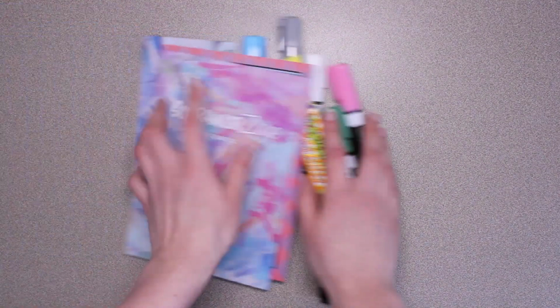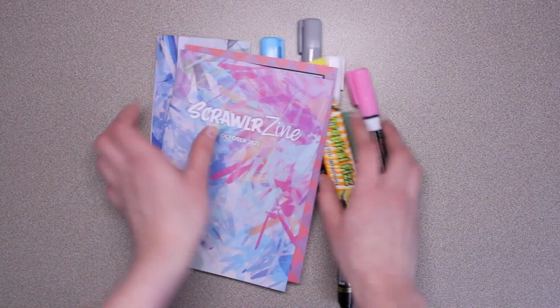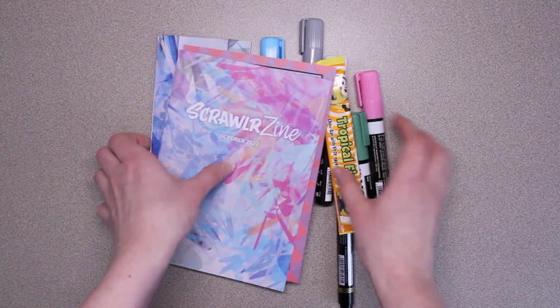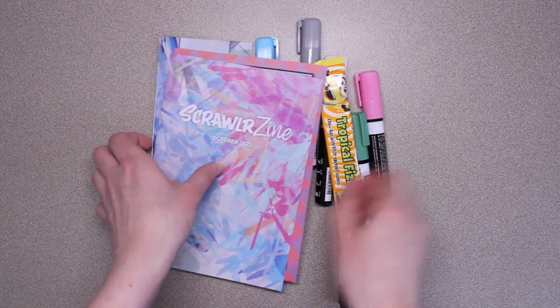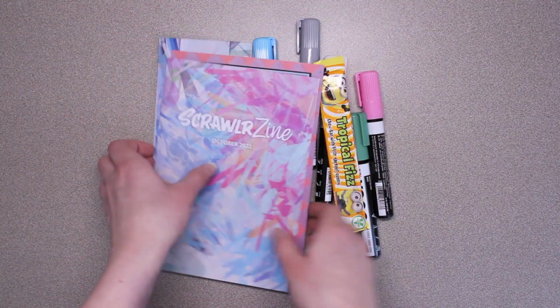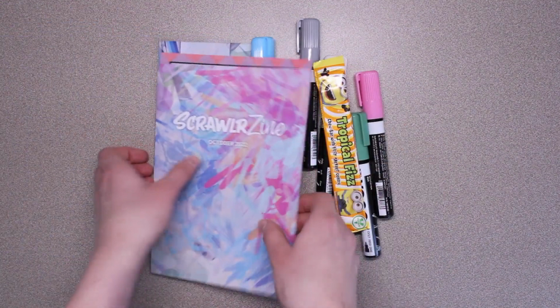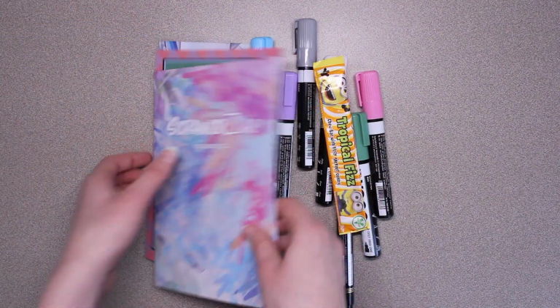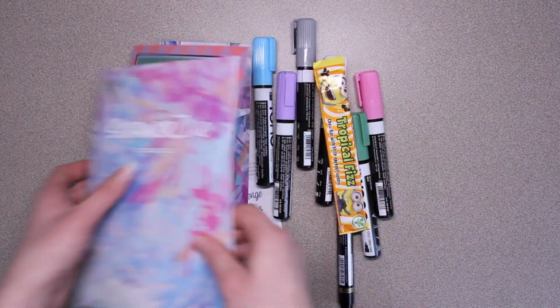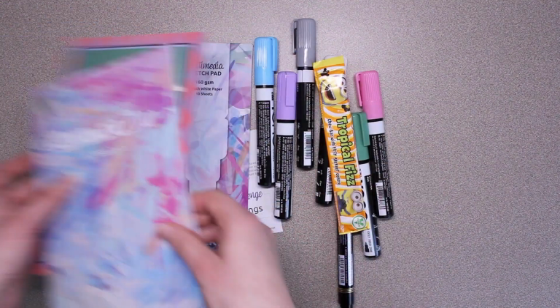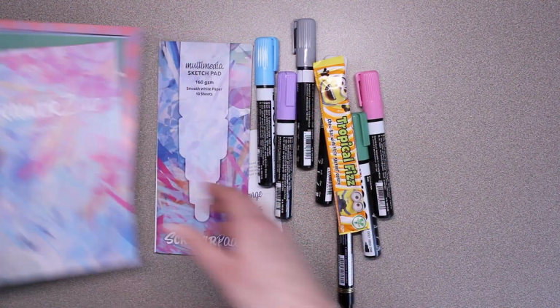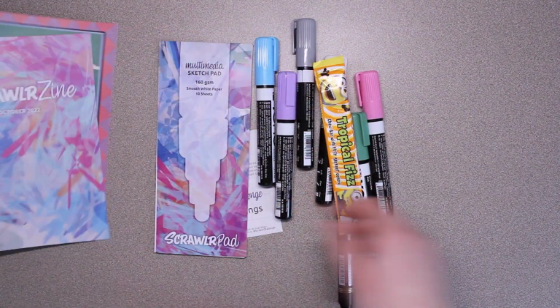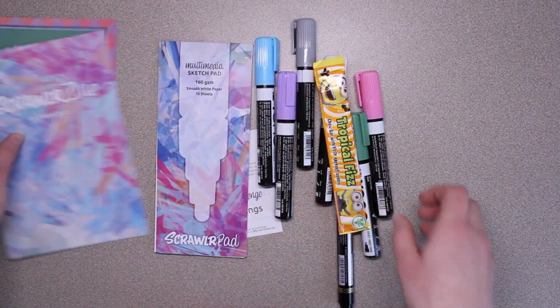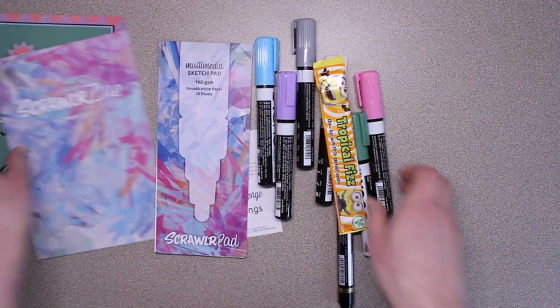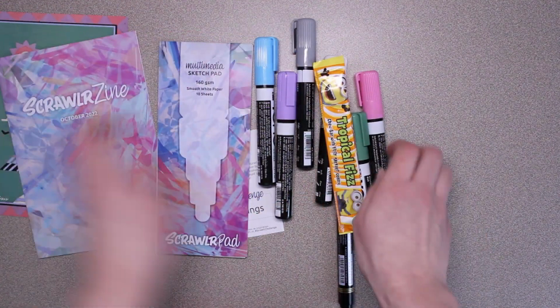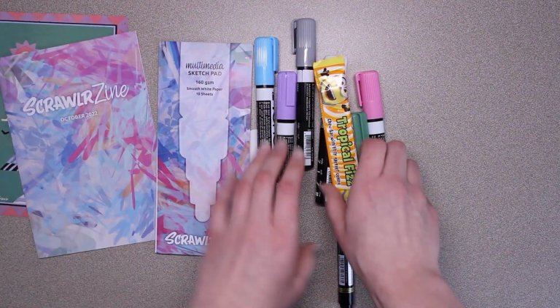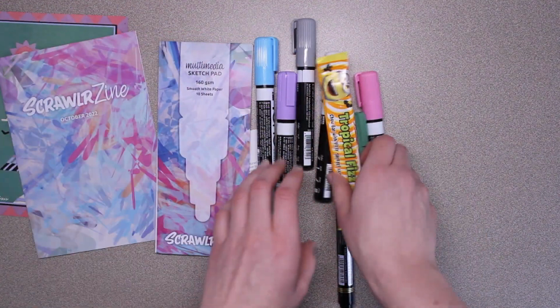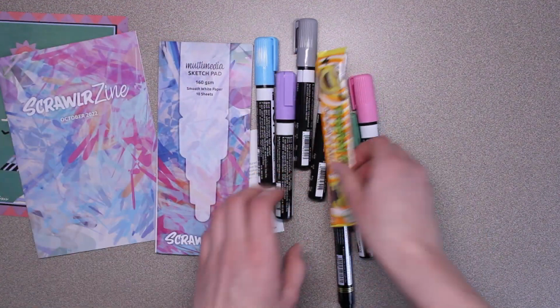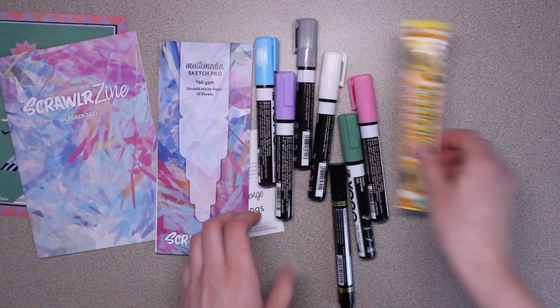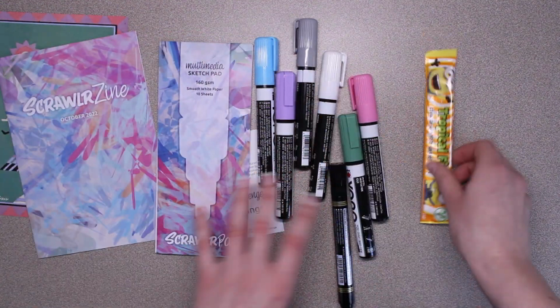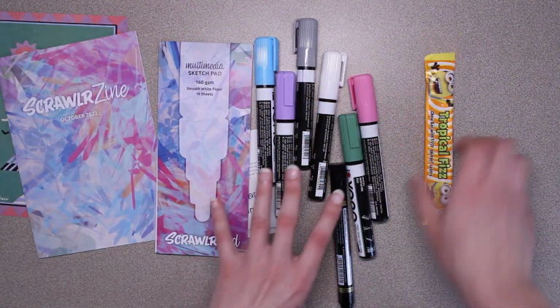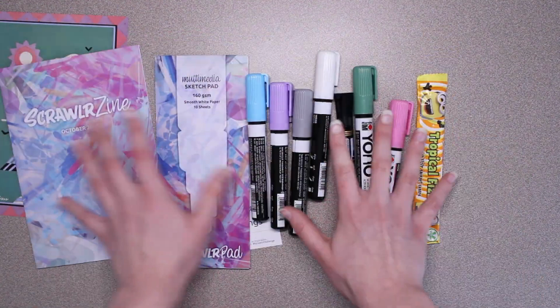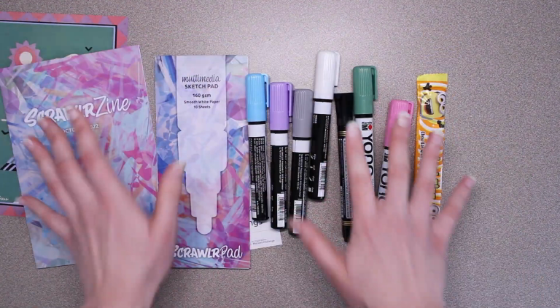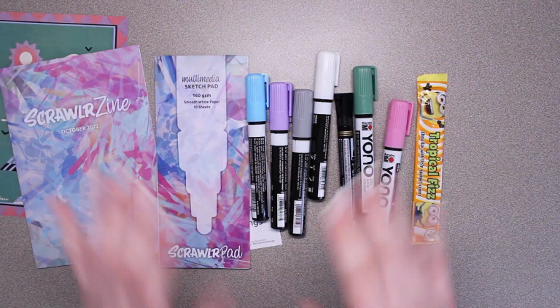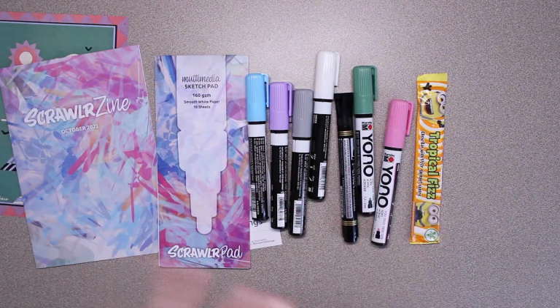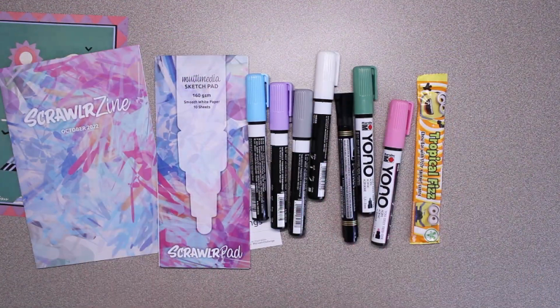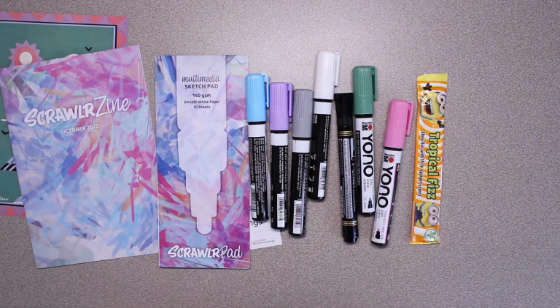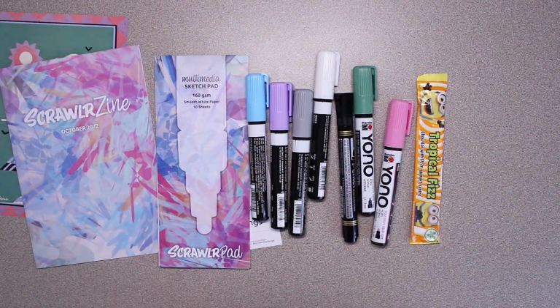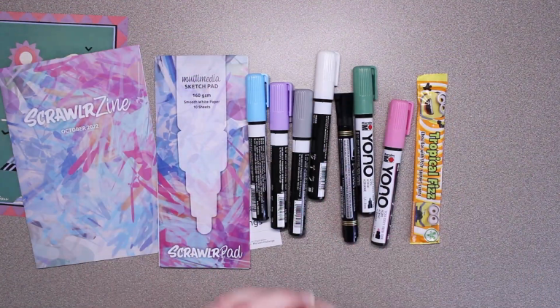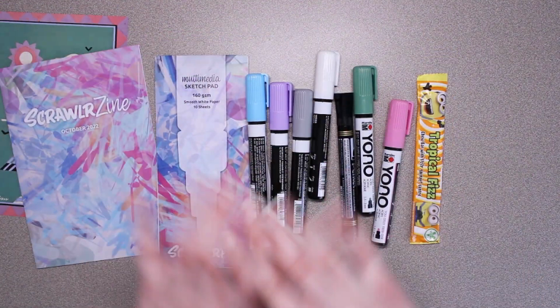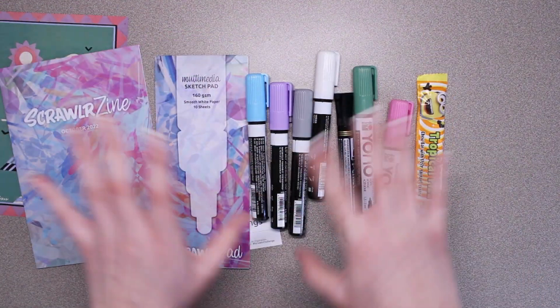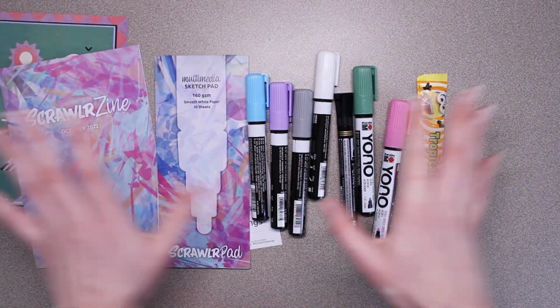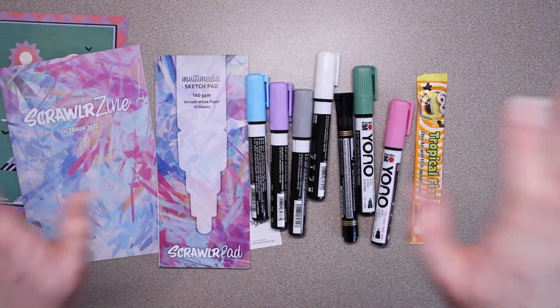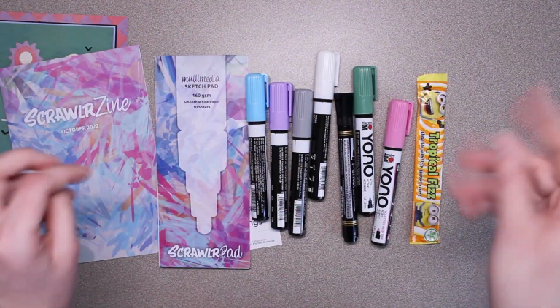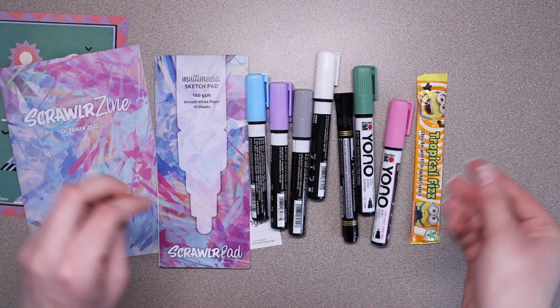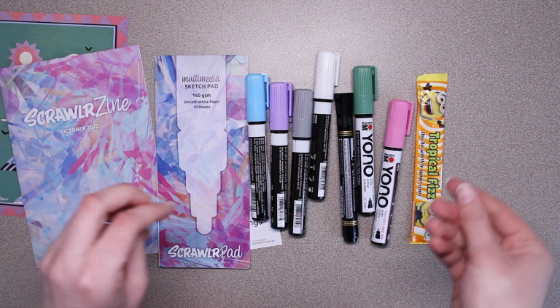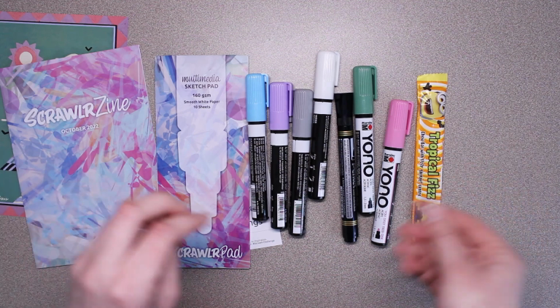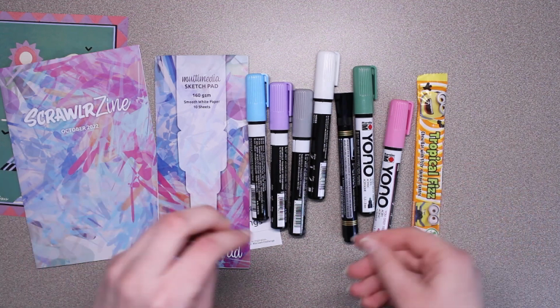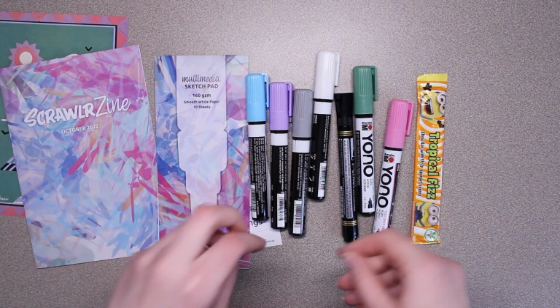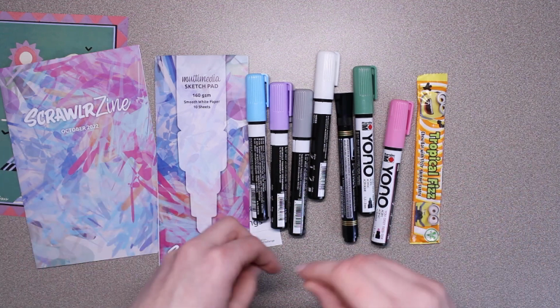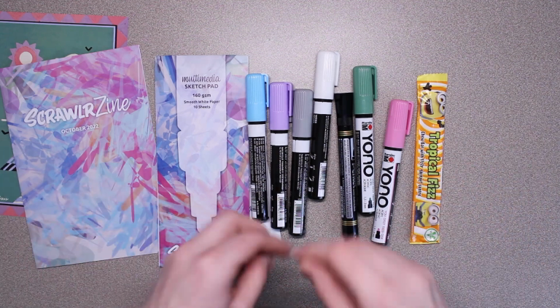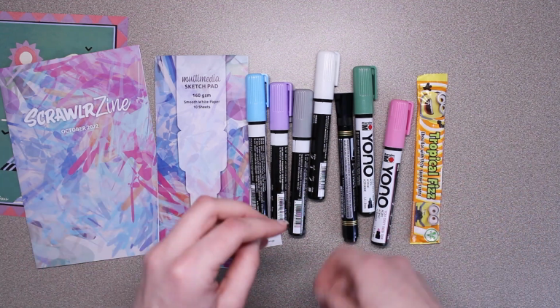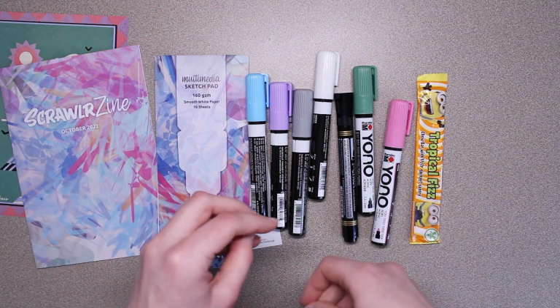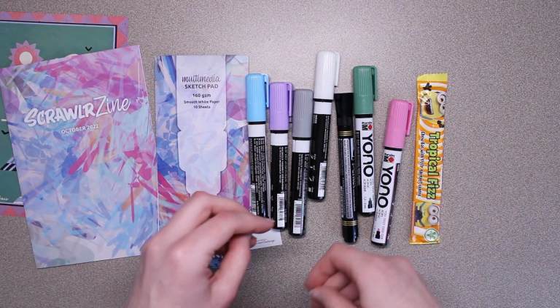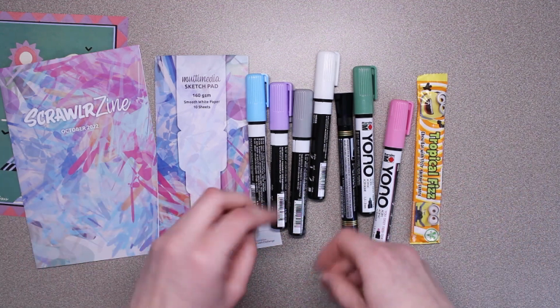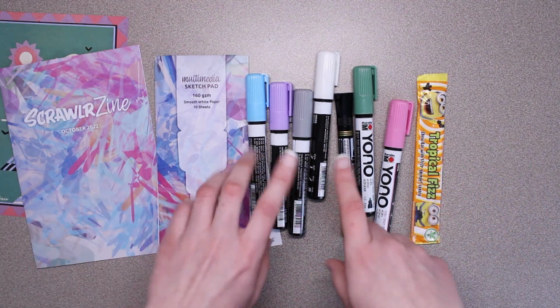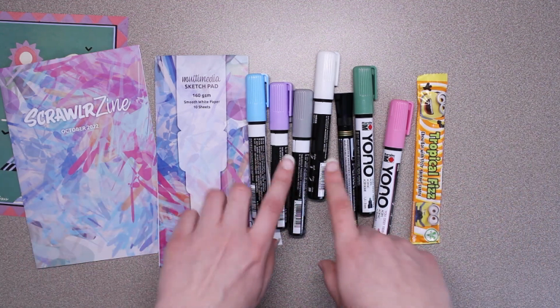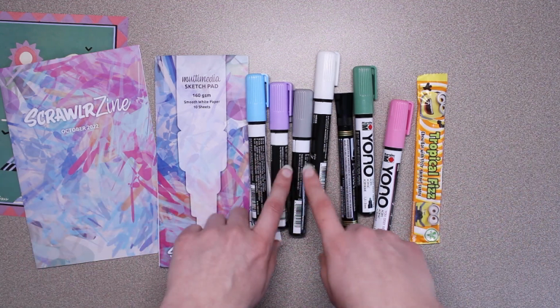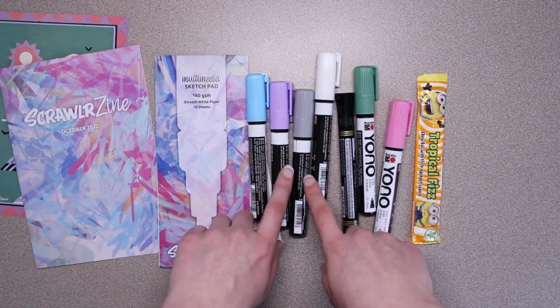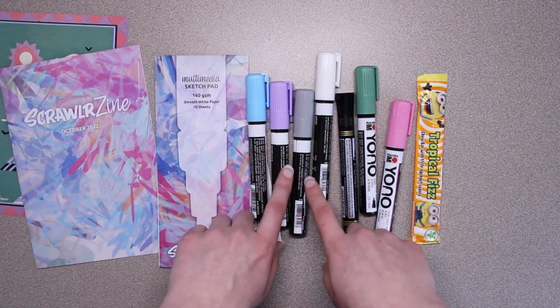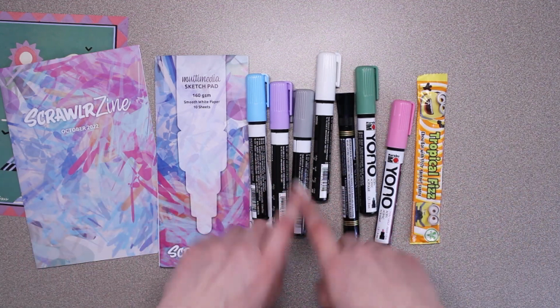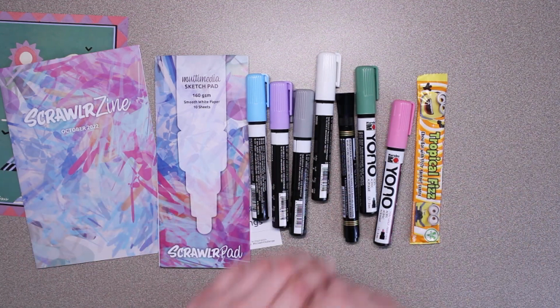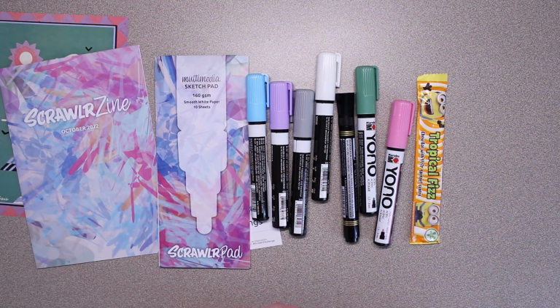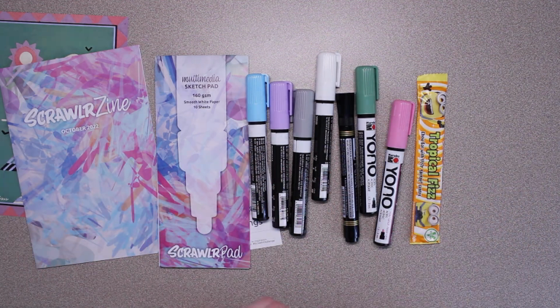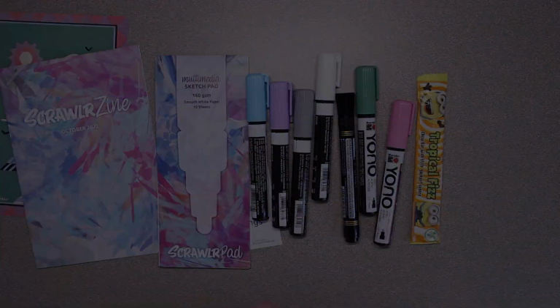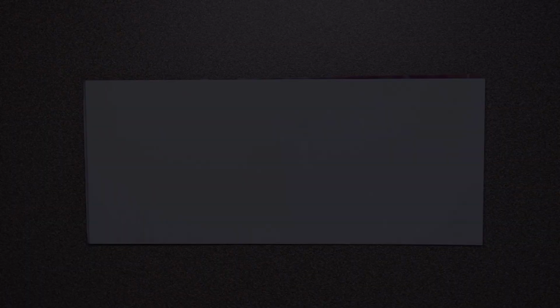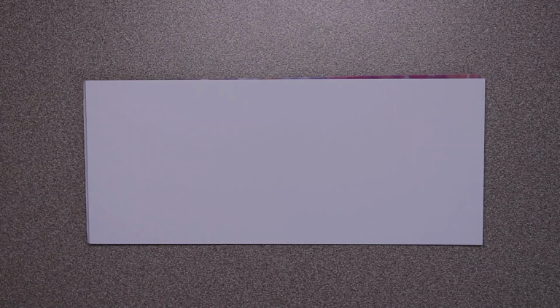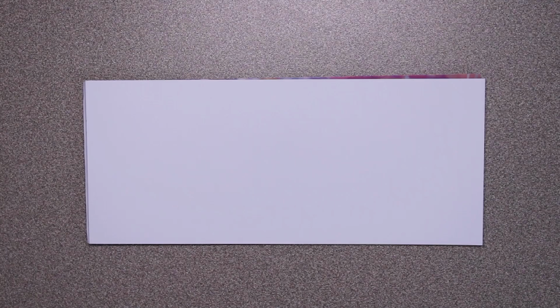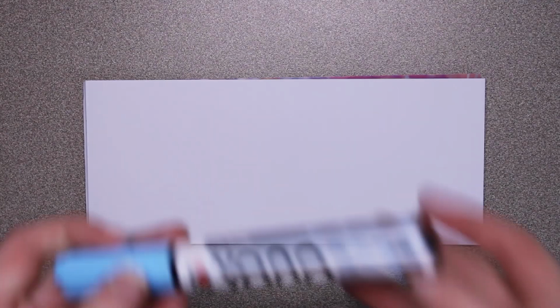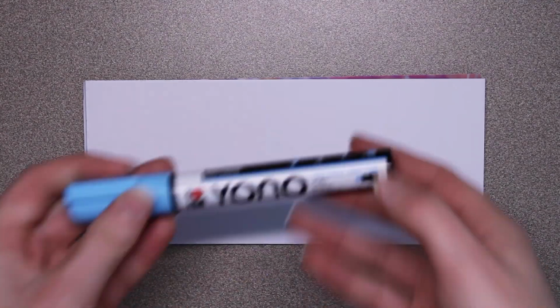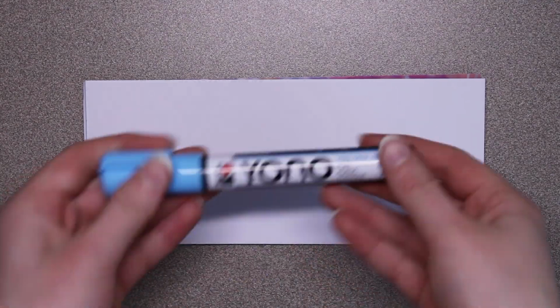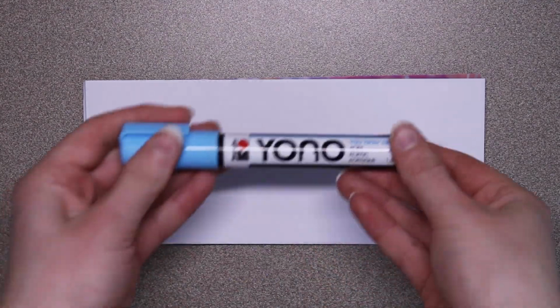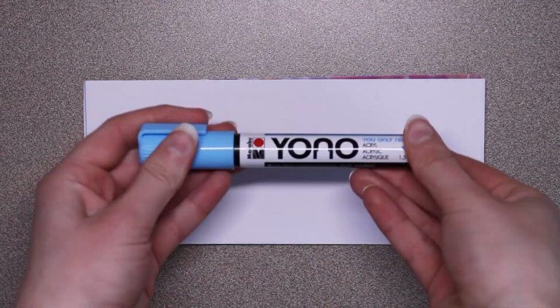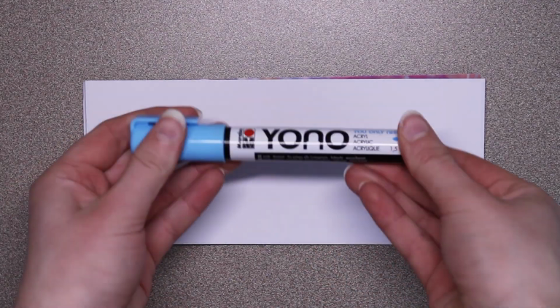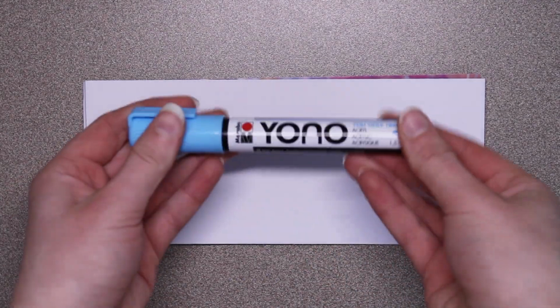And that's everything in the box. So what I'm going to do is draw something using only the art supplies in this box. Okay, let's swatch everything.